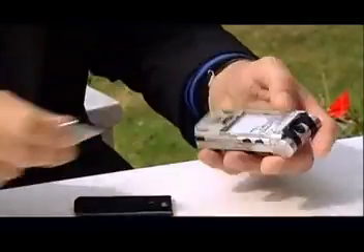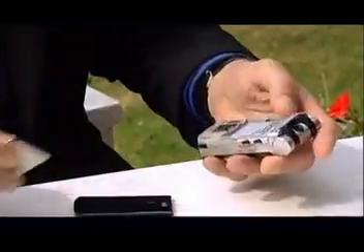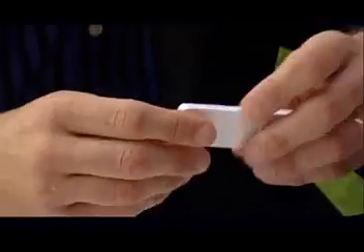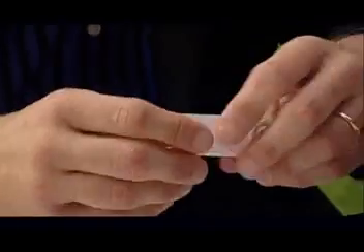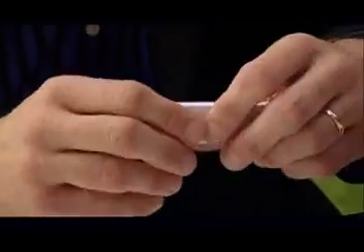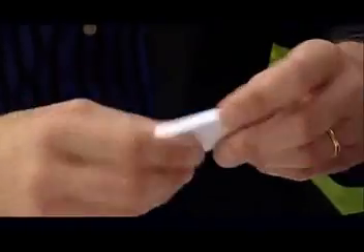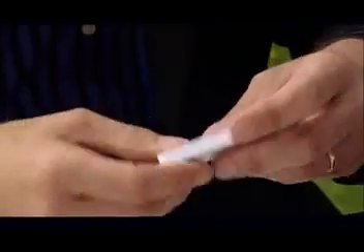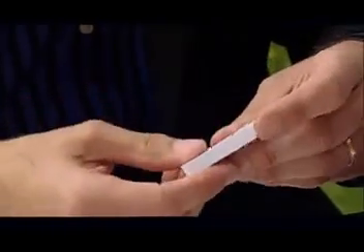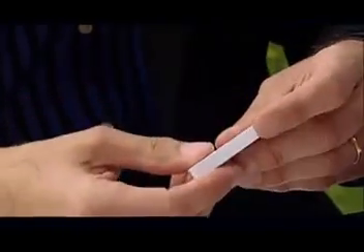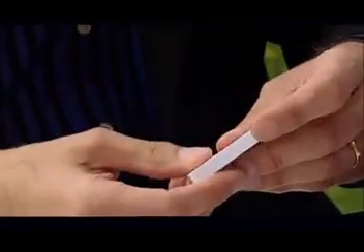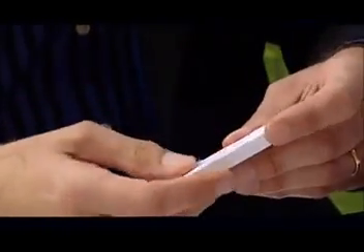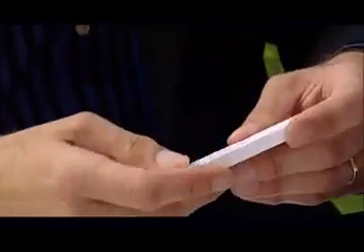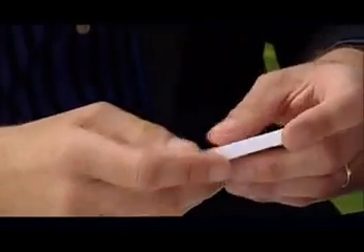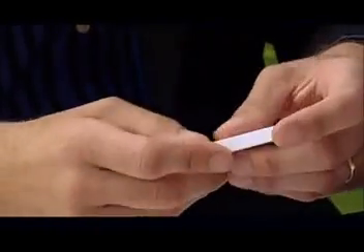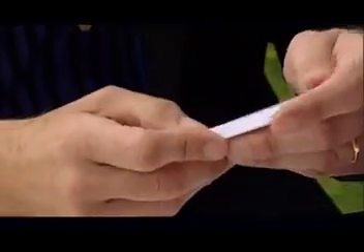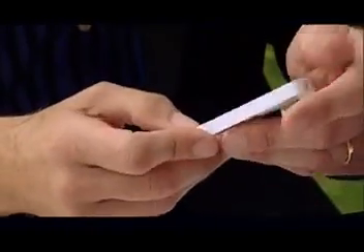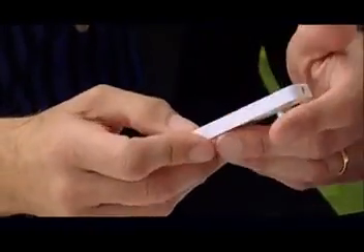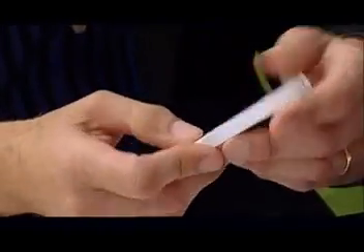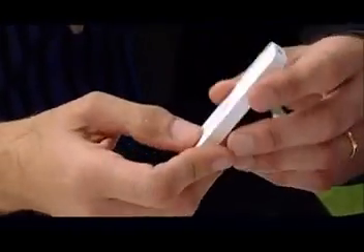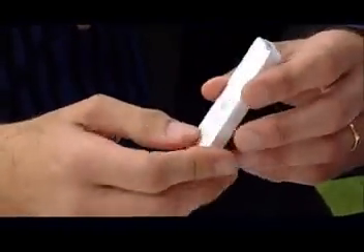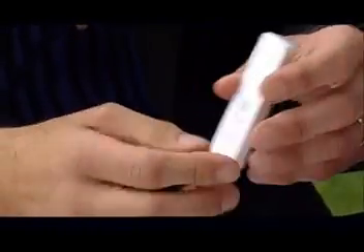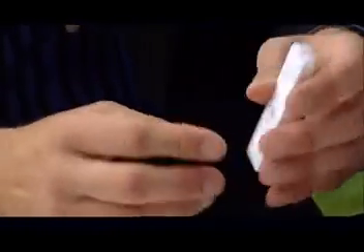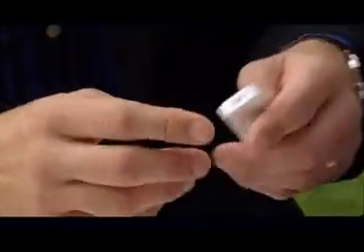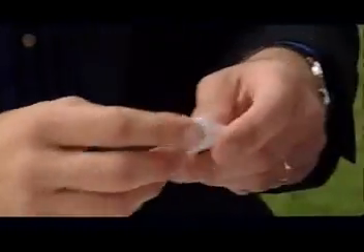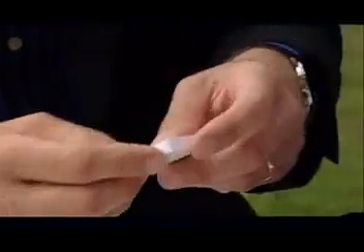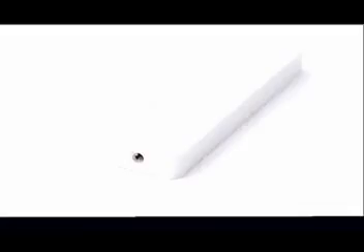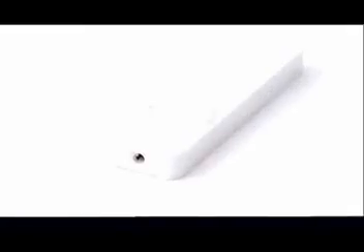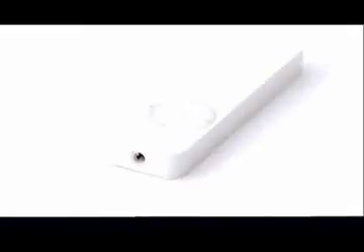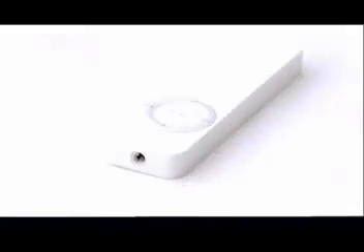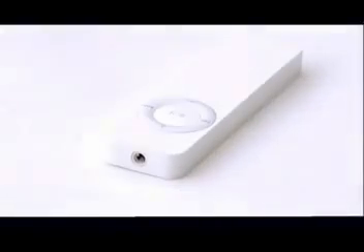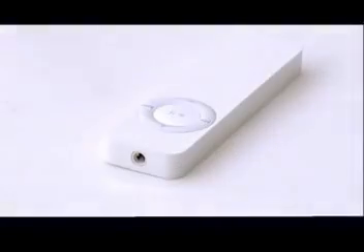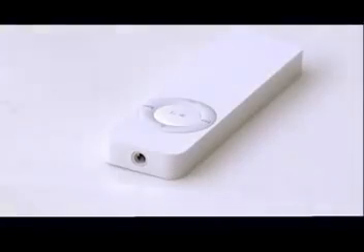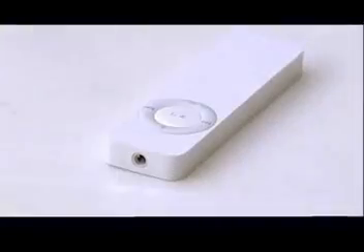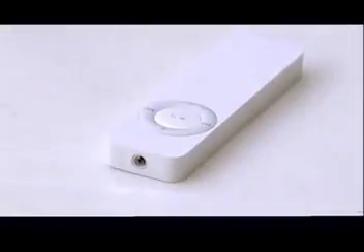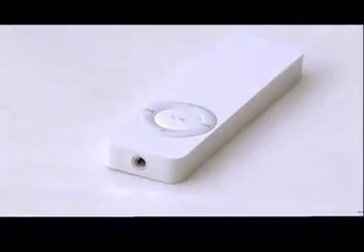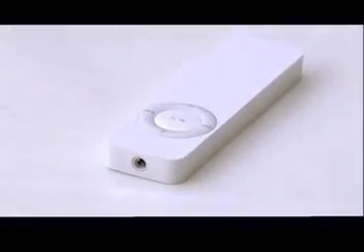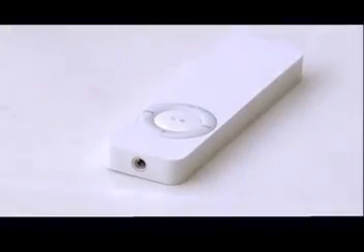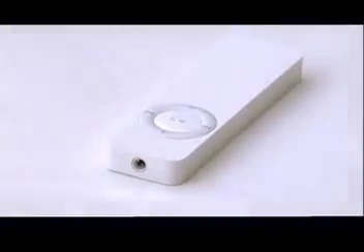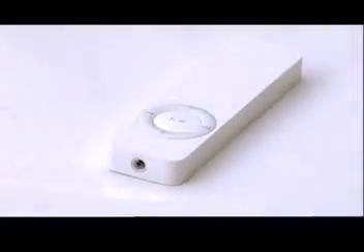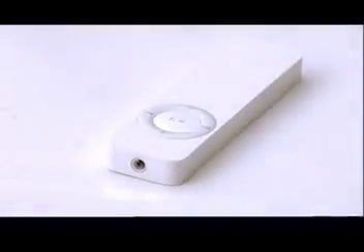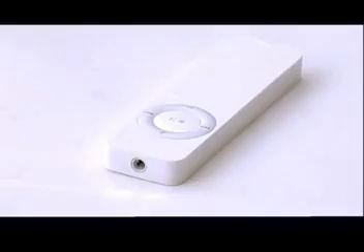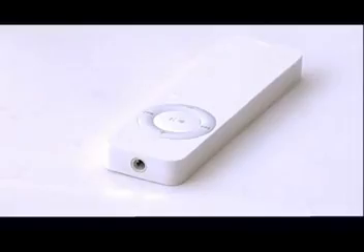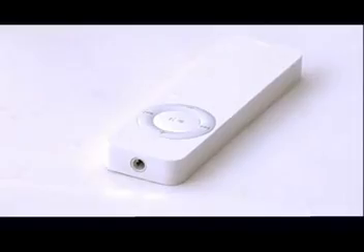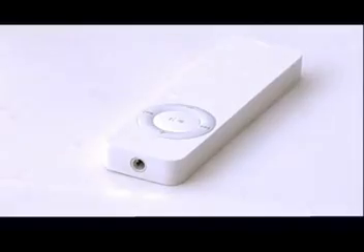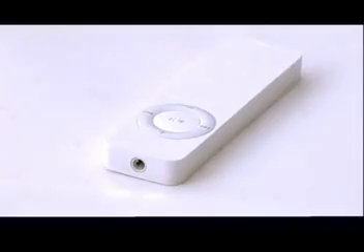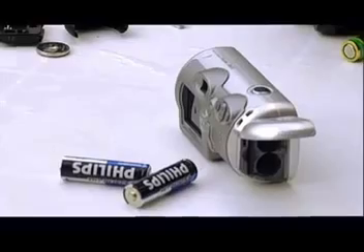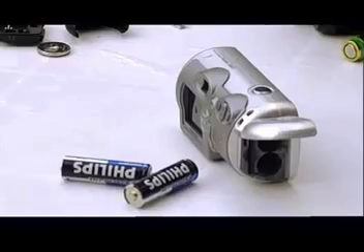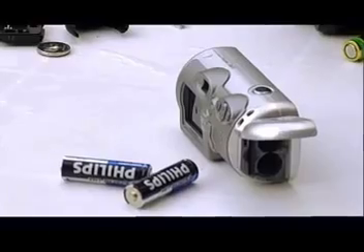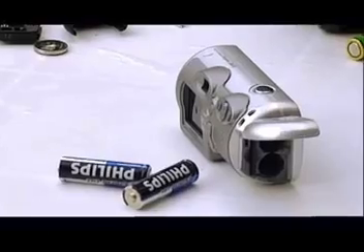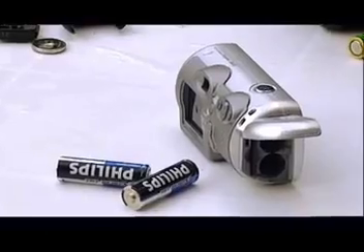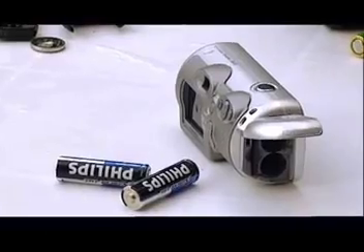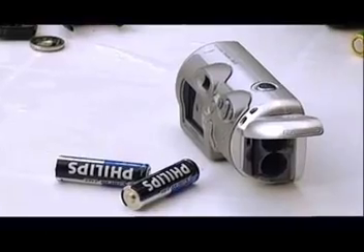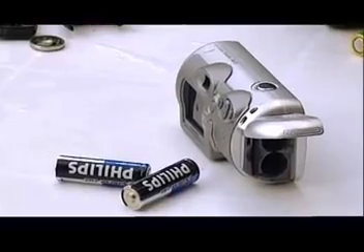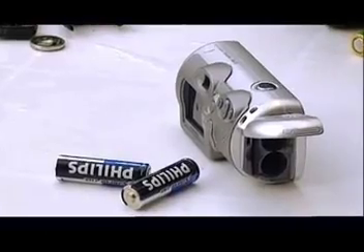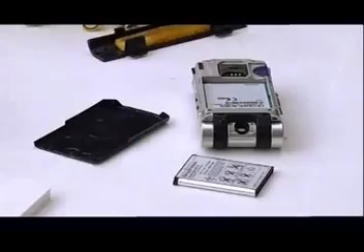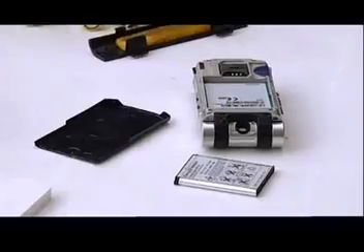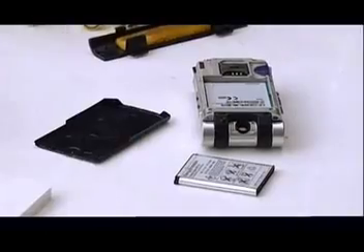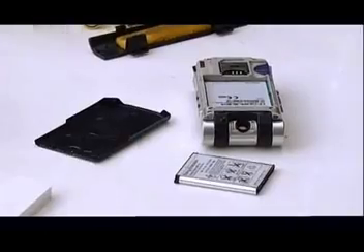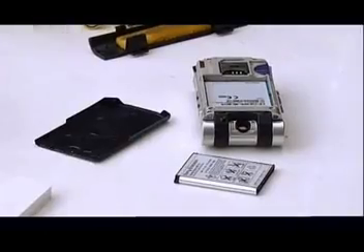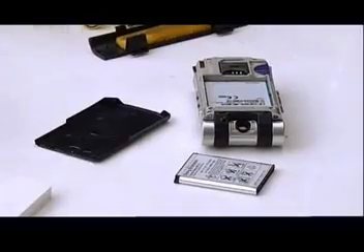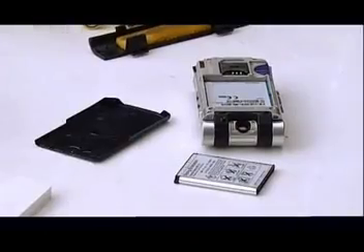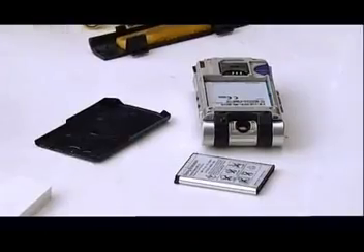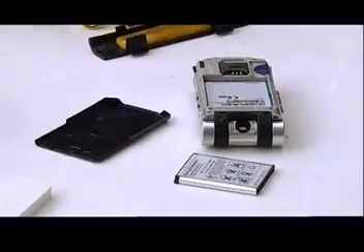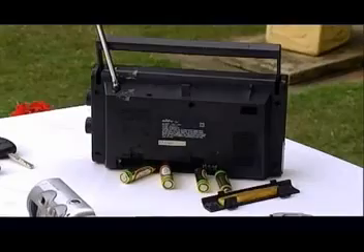Unfortunately, the iPod Shuffle is a sealed unit, which means the battery won't come out. All our other gadgets, though, gave up their batteries easily.